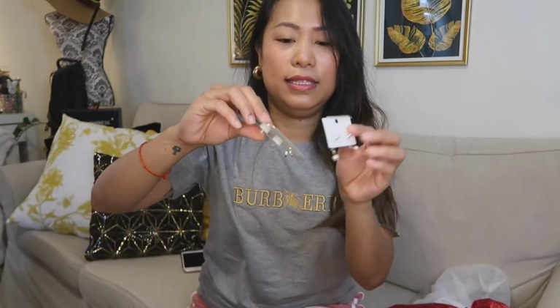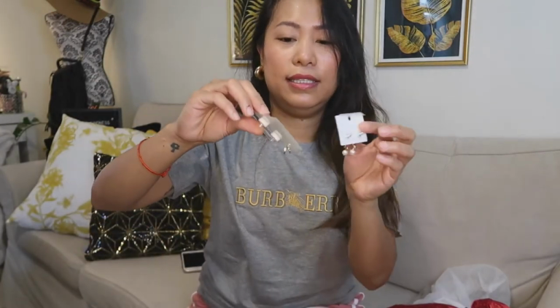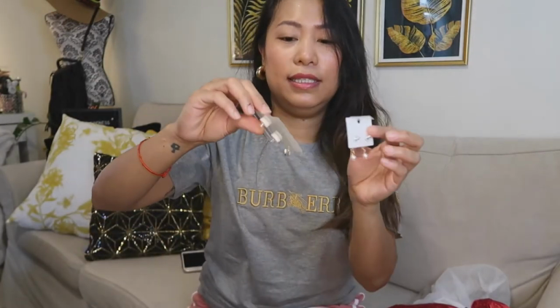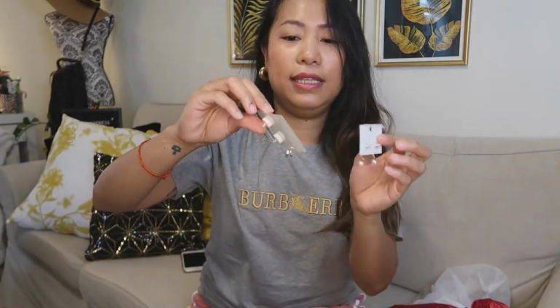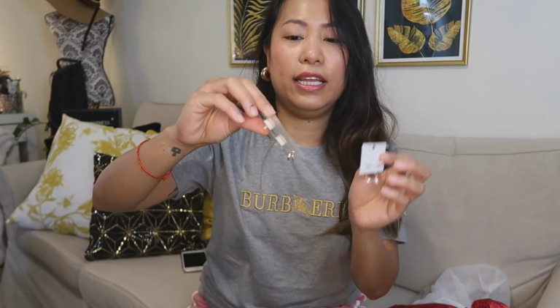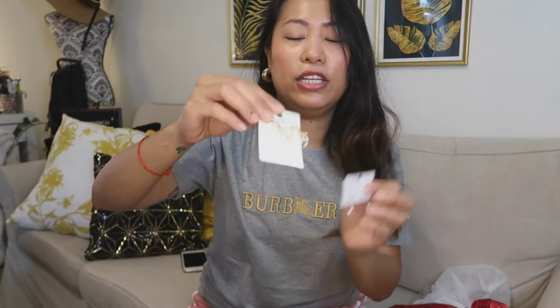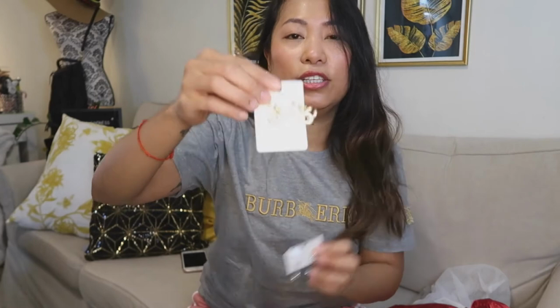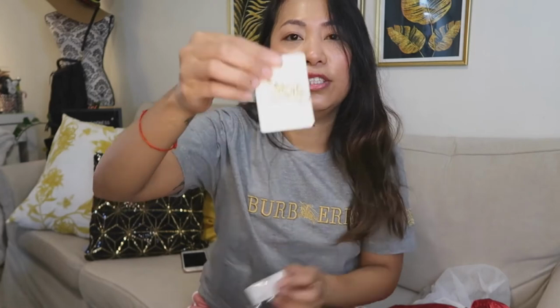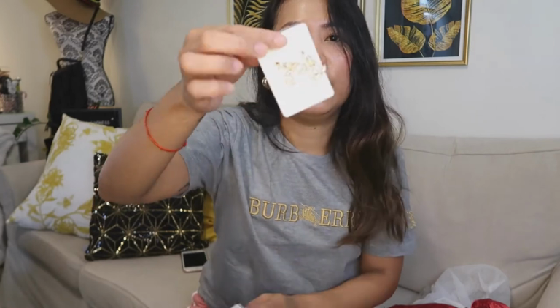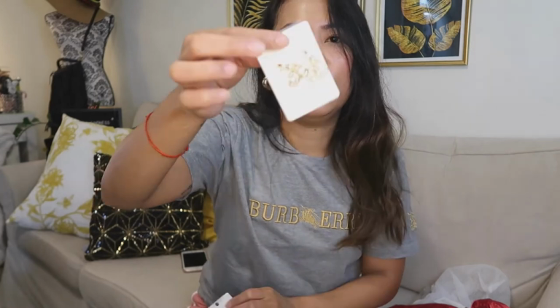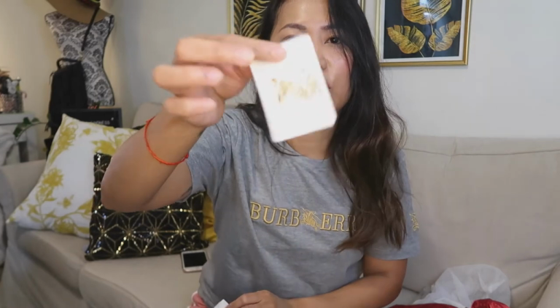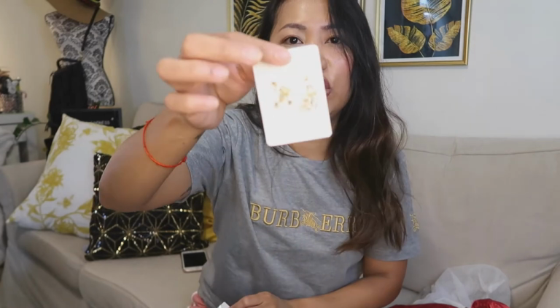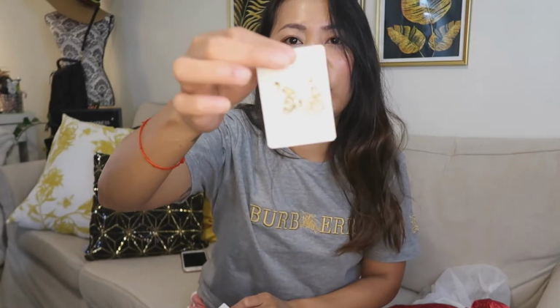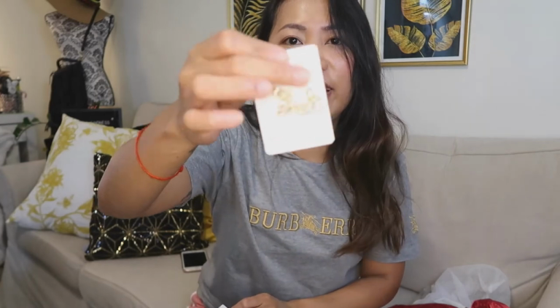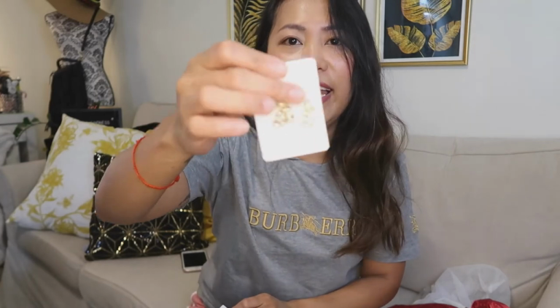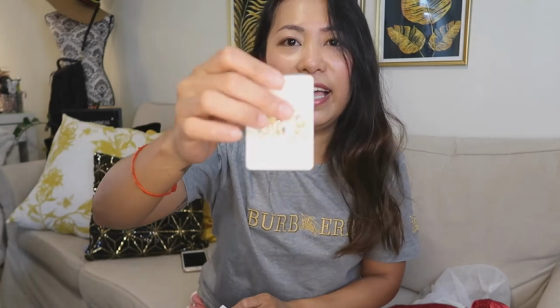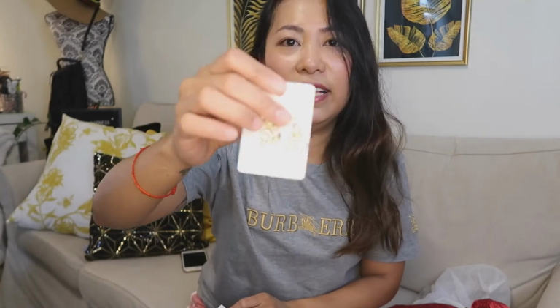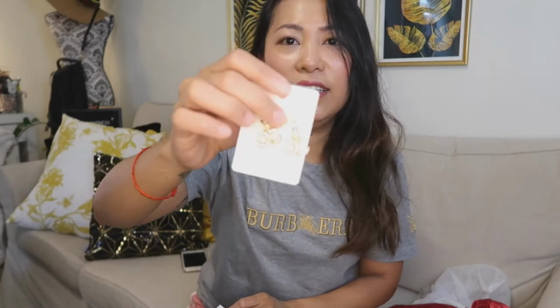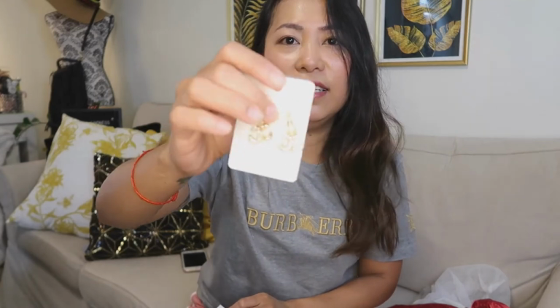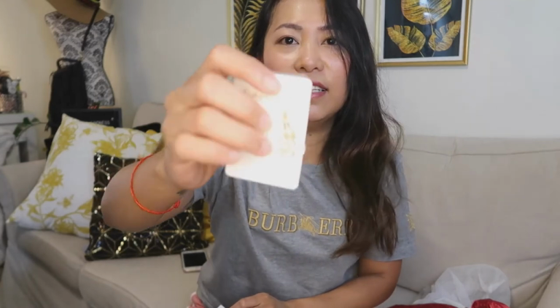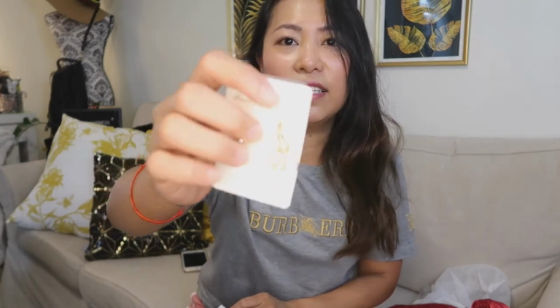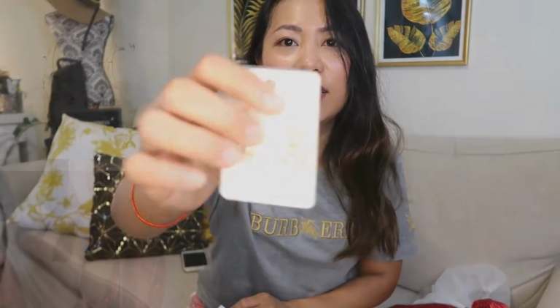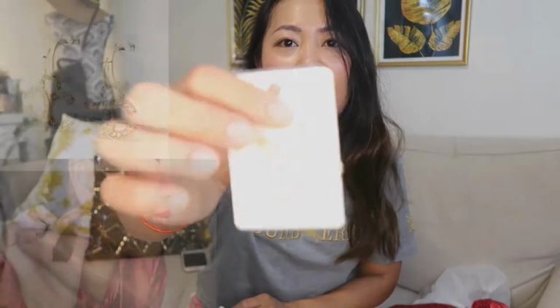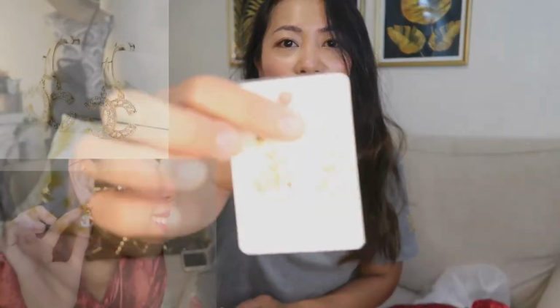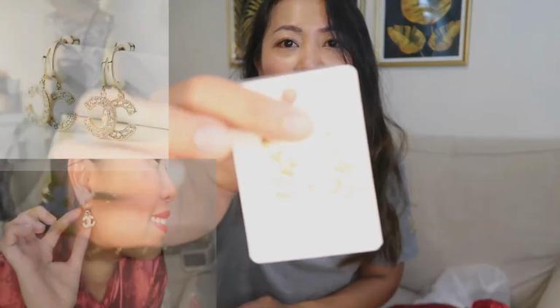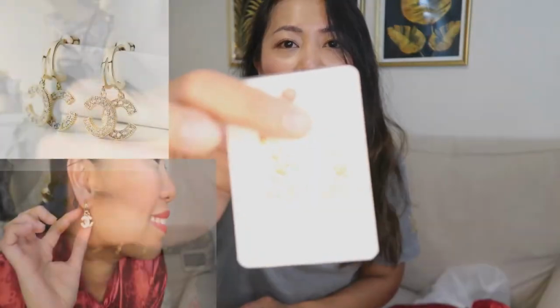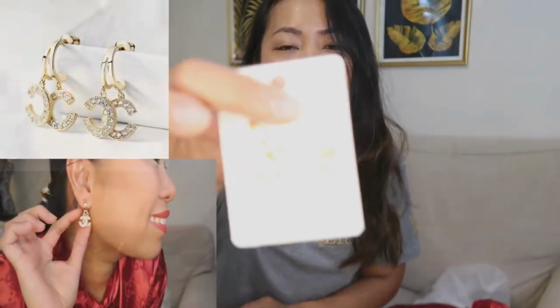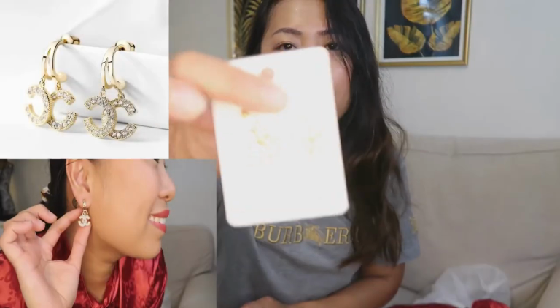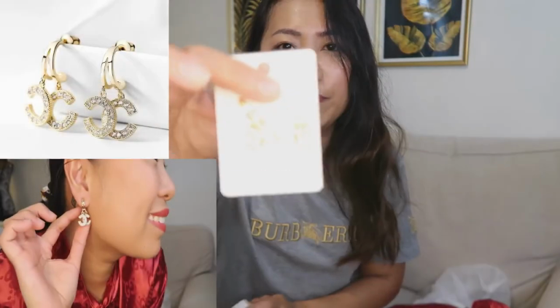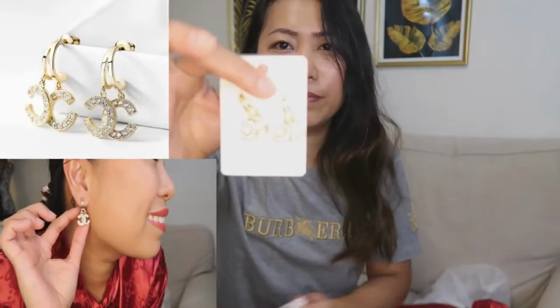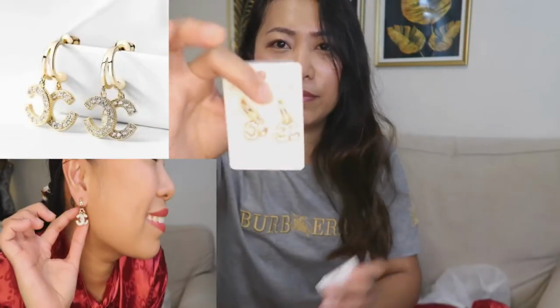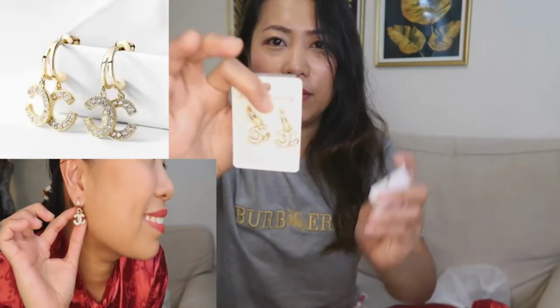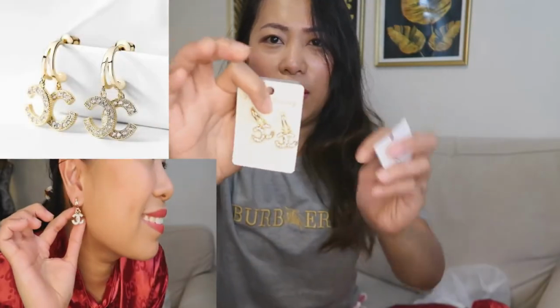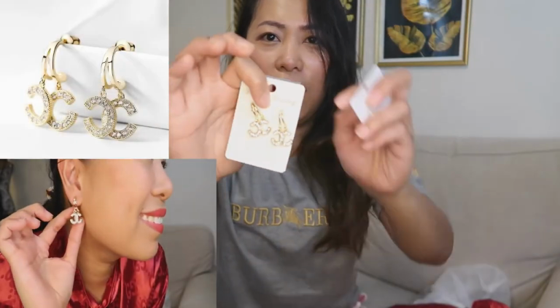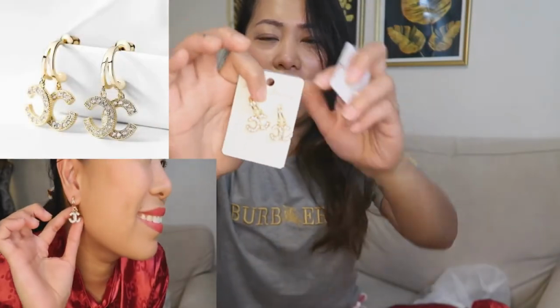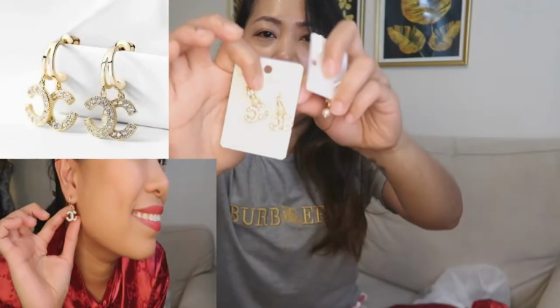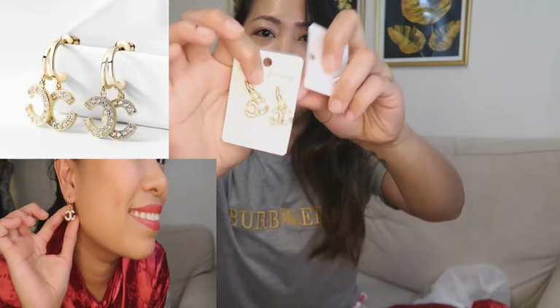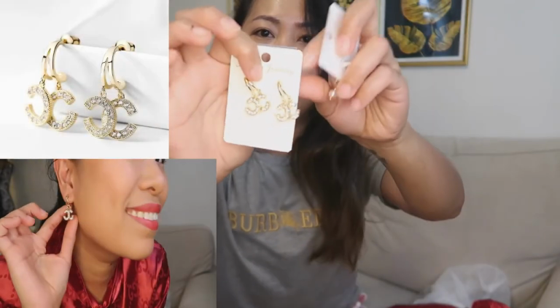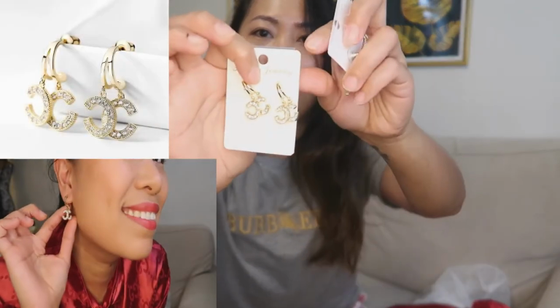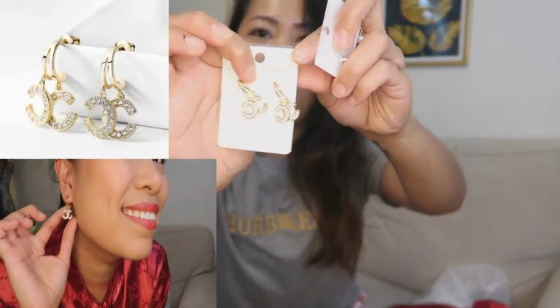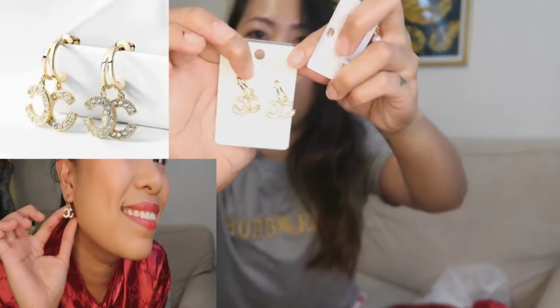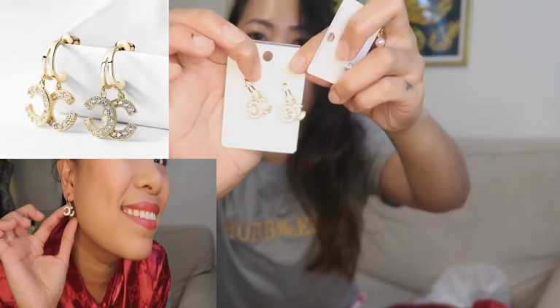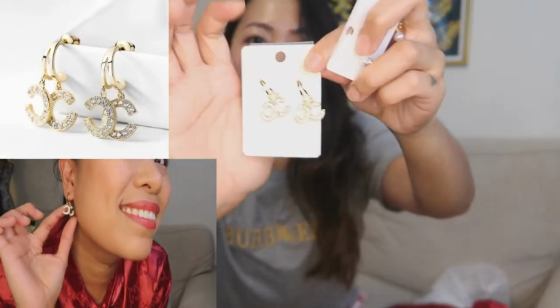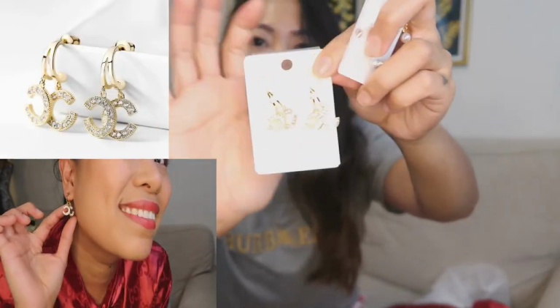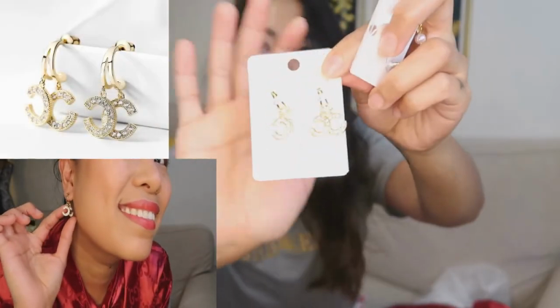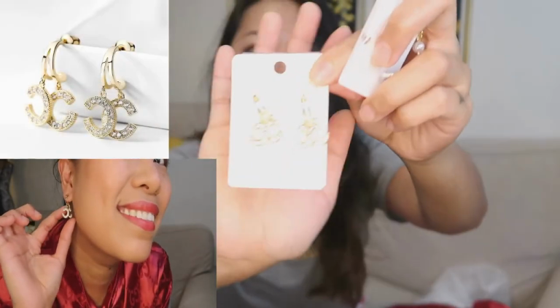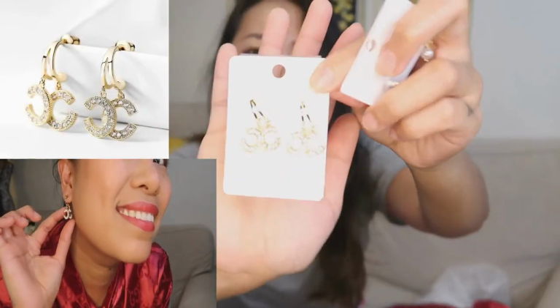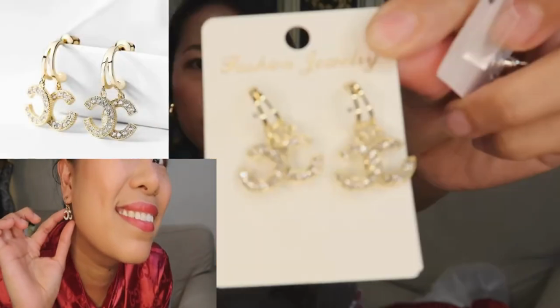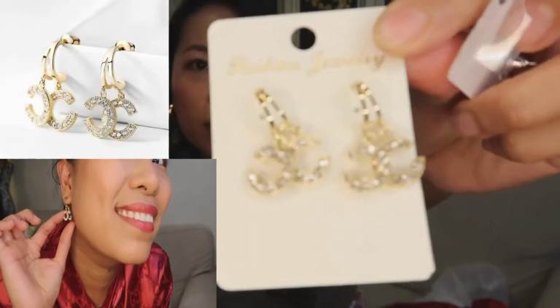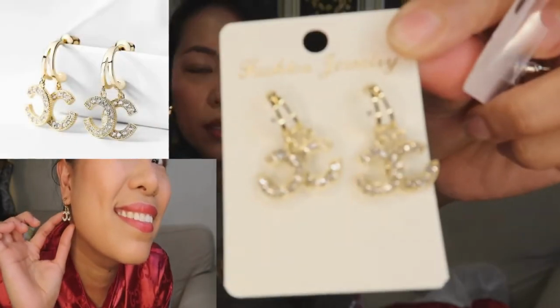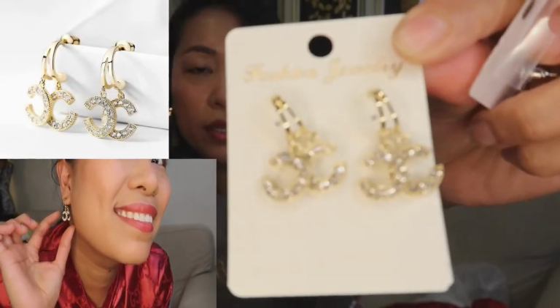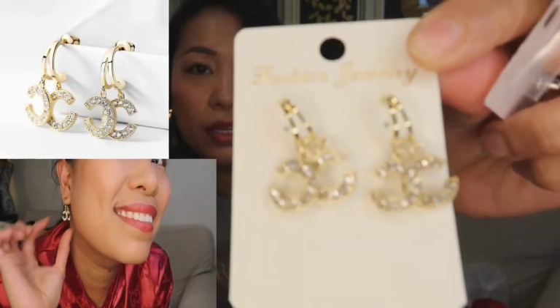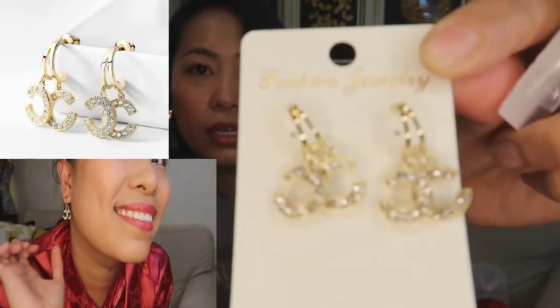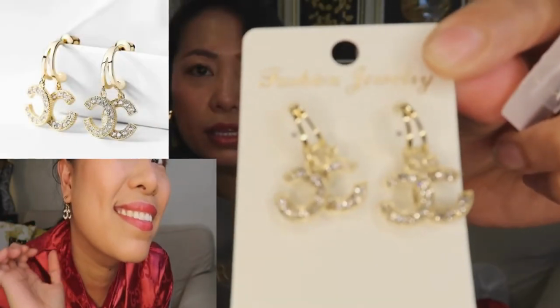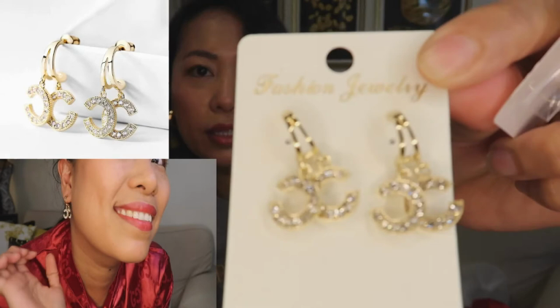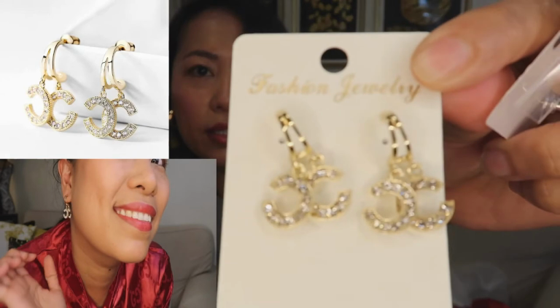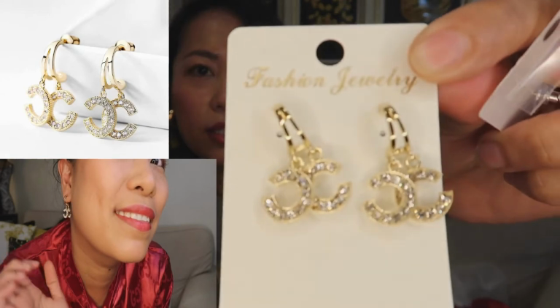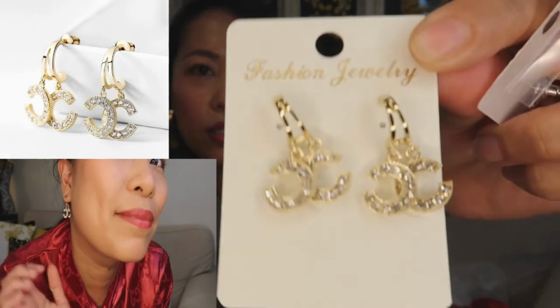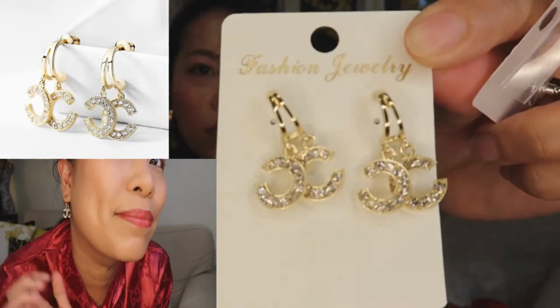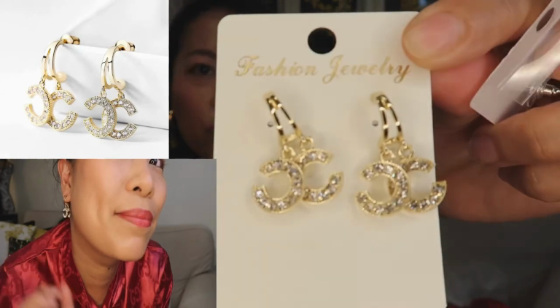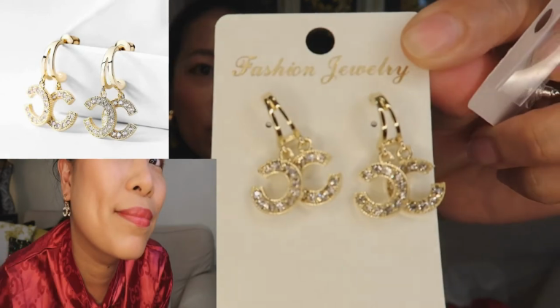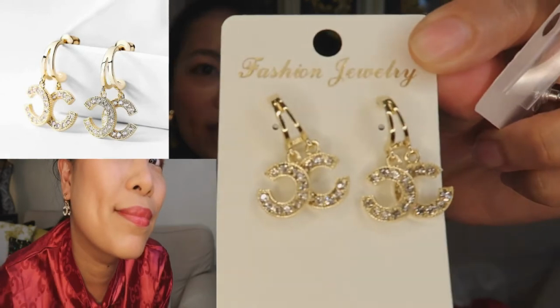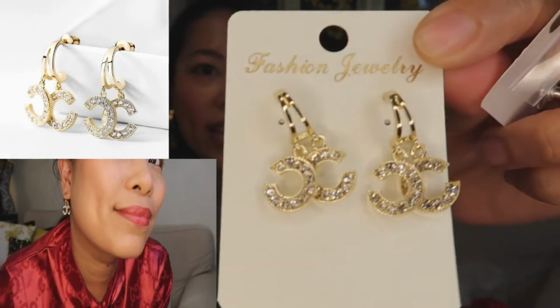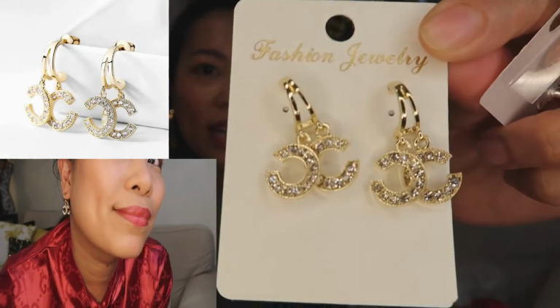Now for jewelry — of course they have jewelry too! This one is like a Chanel piece. It's so cute.